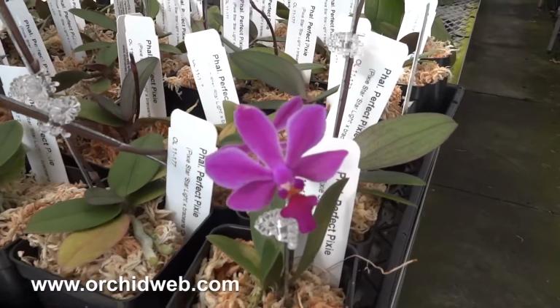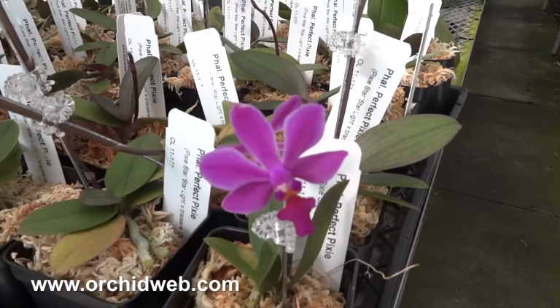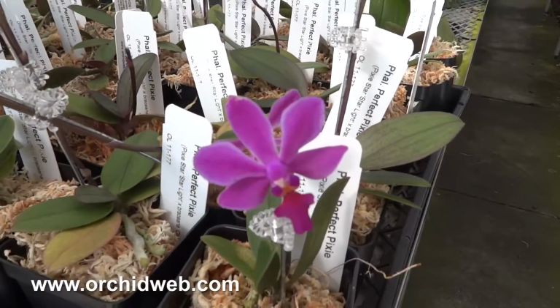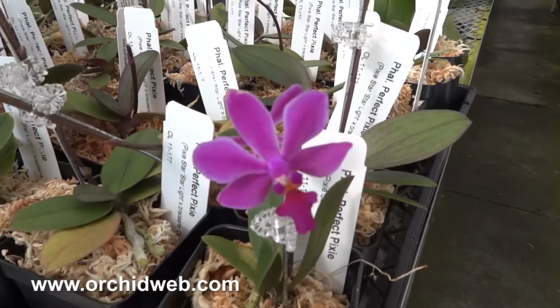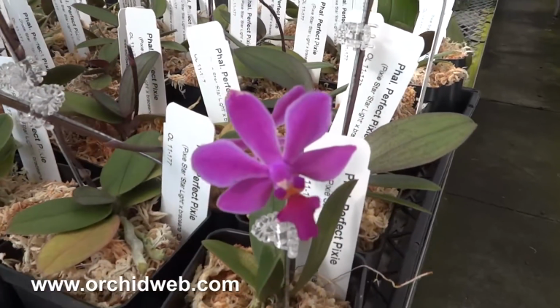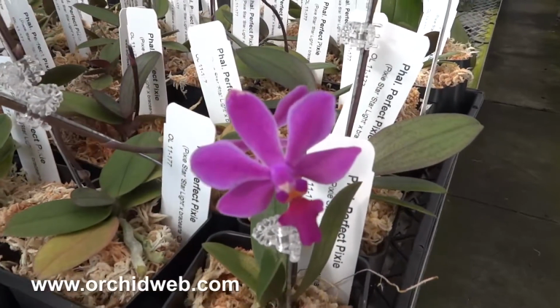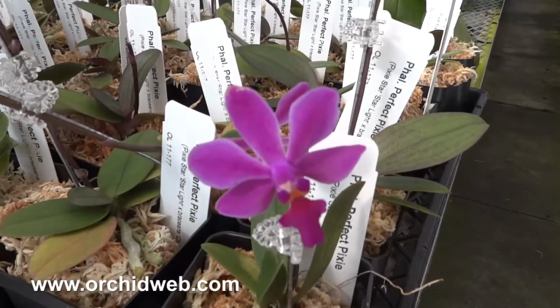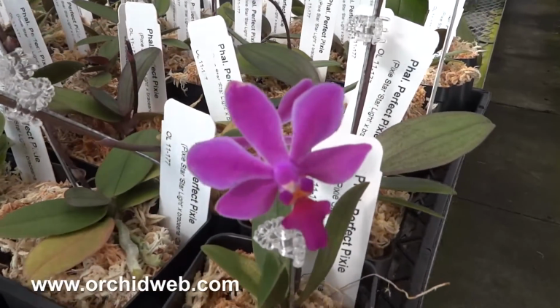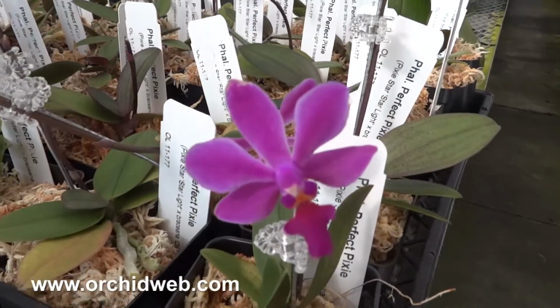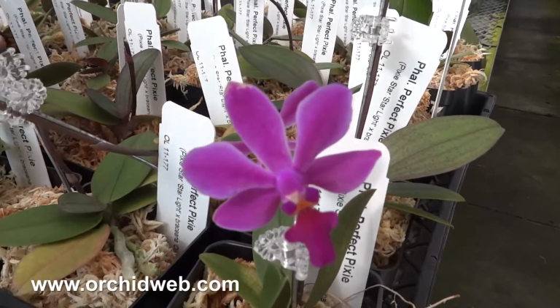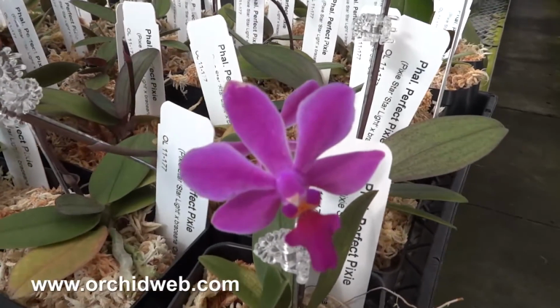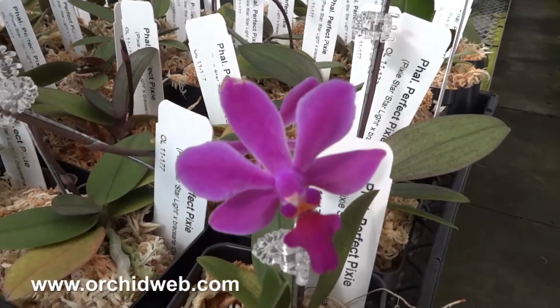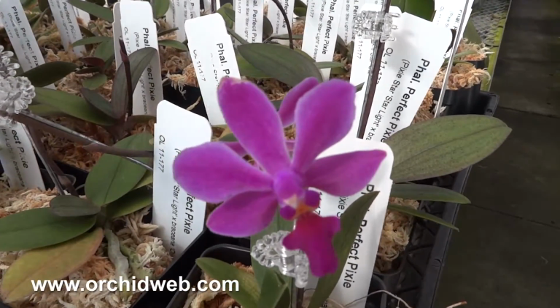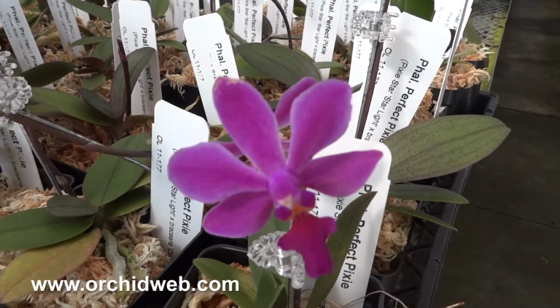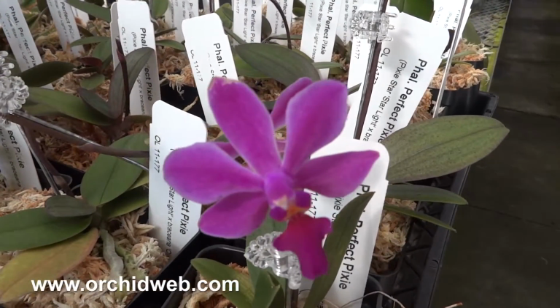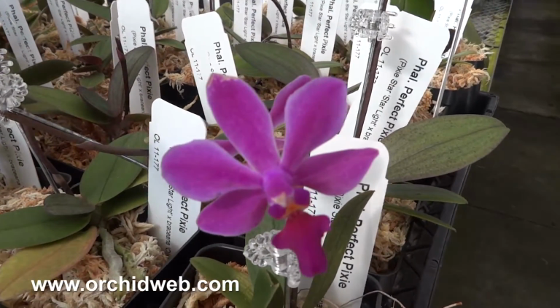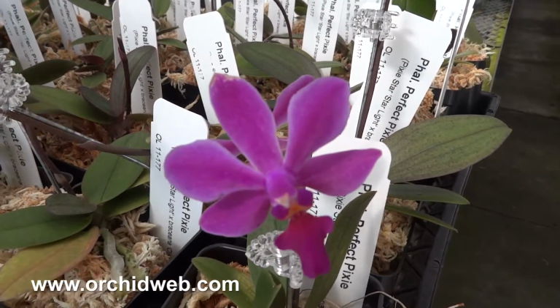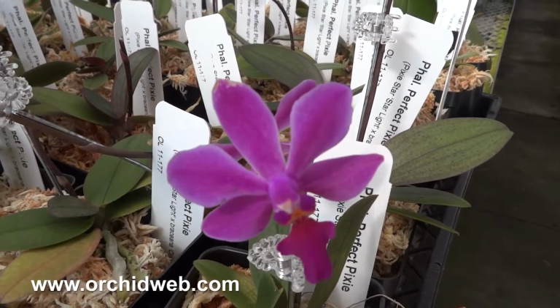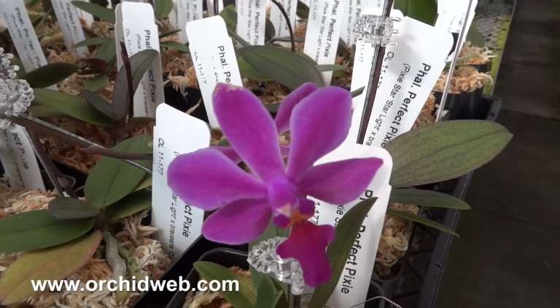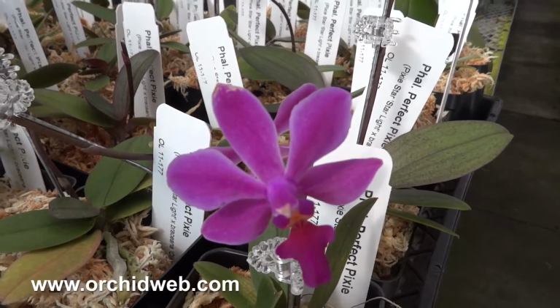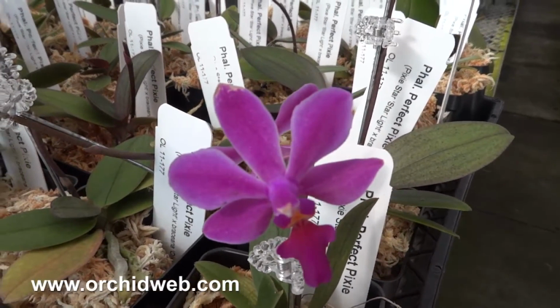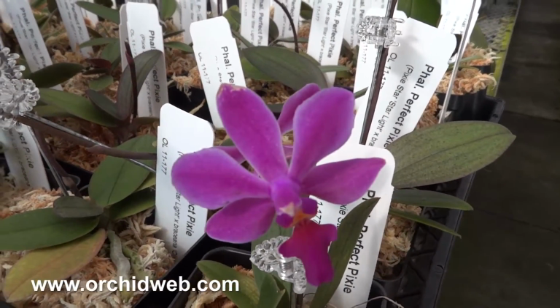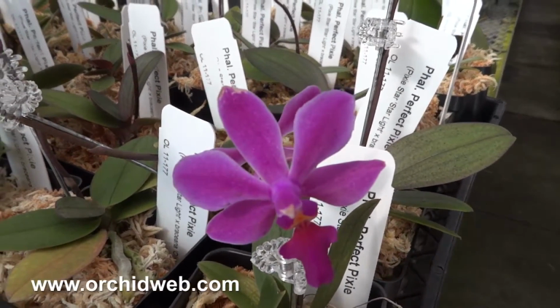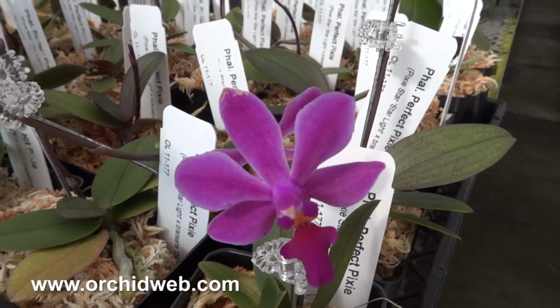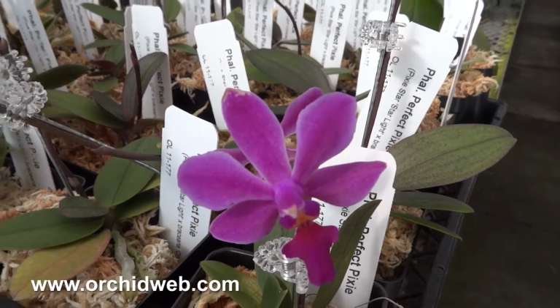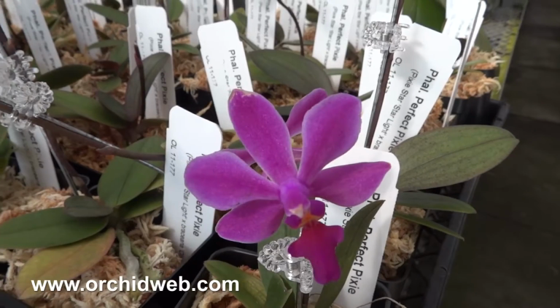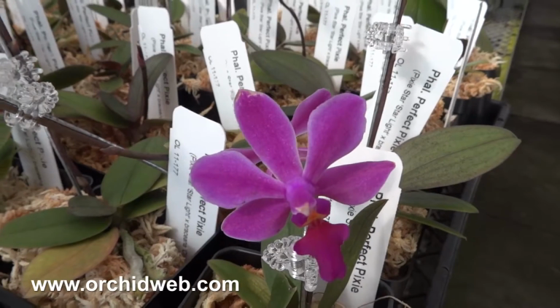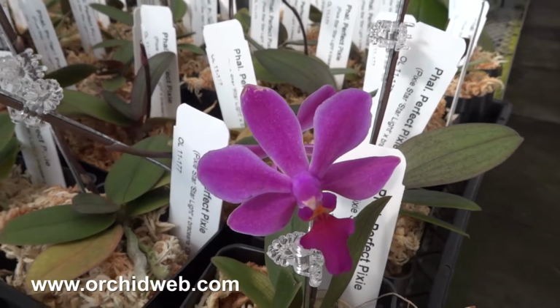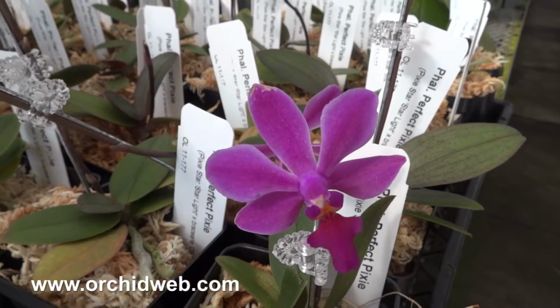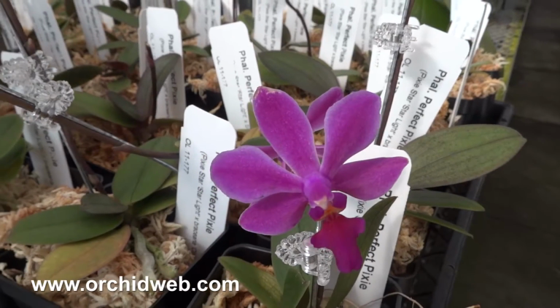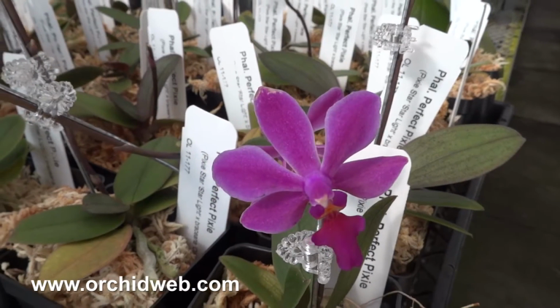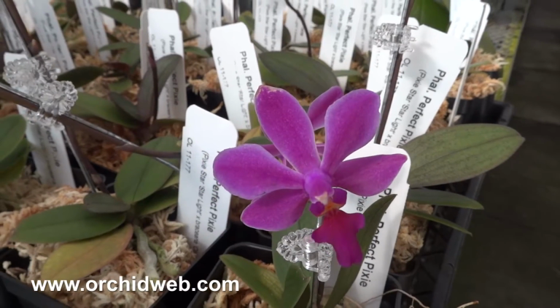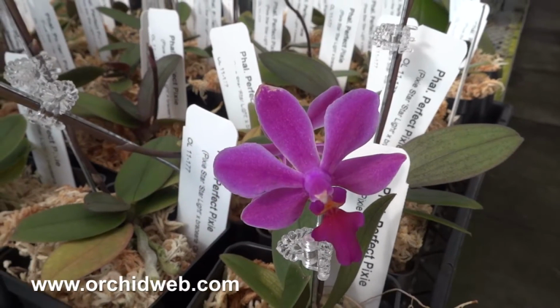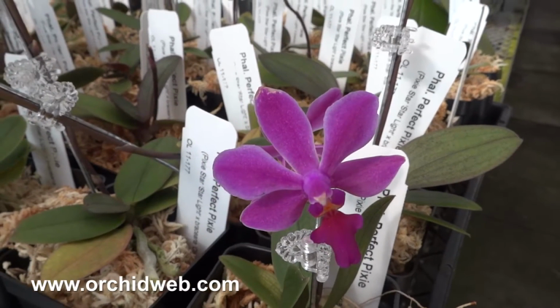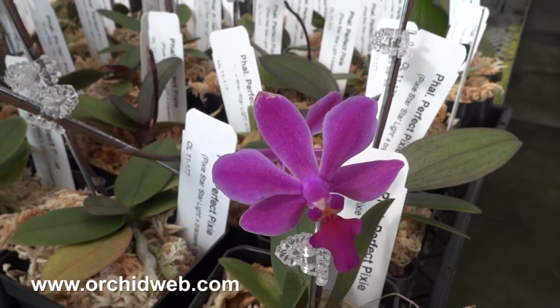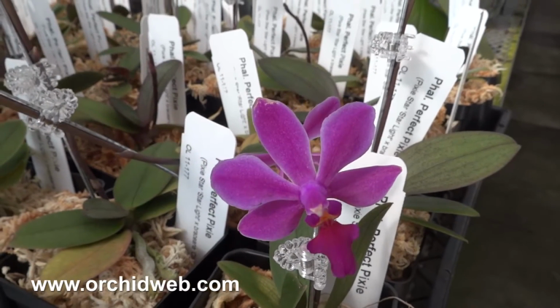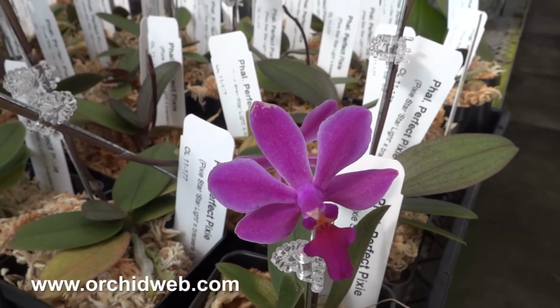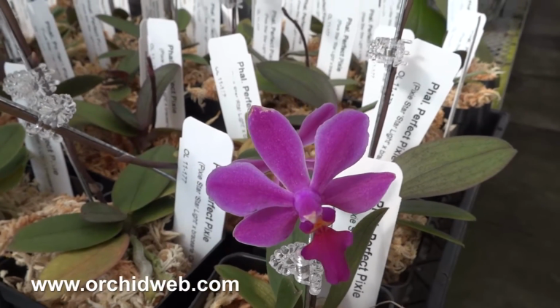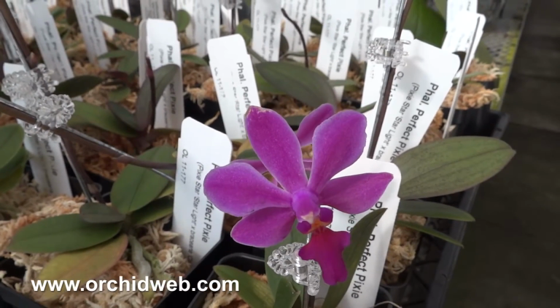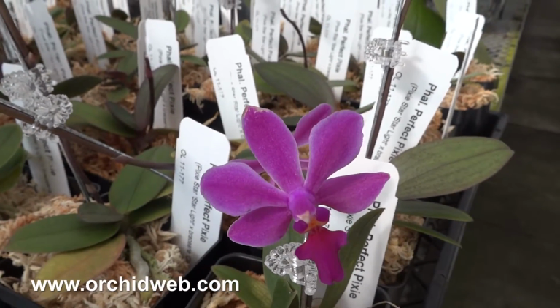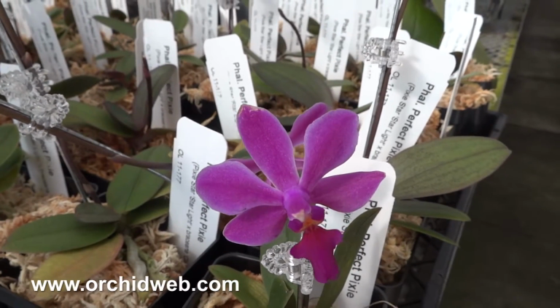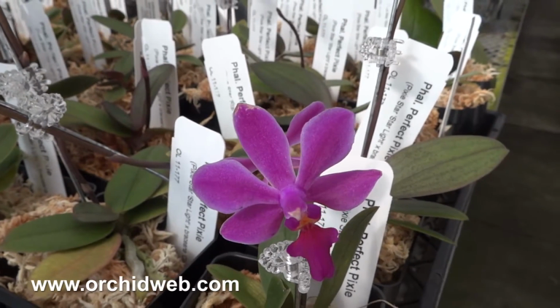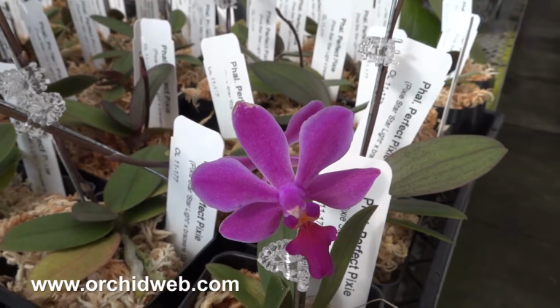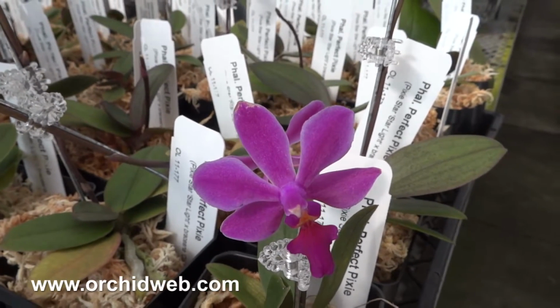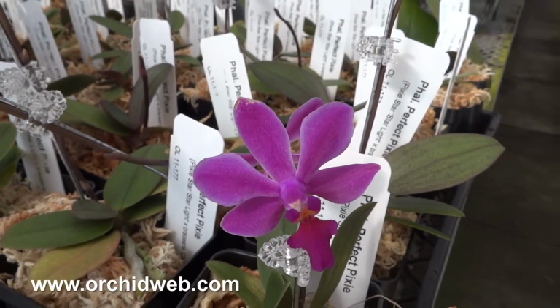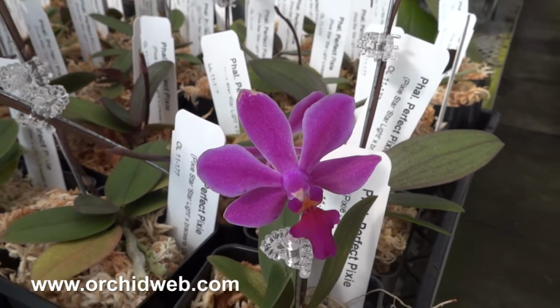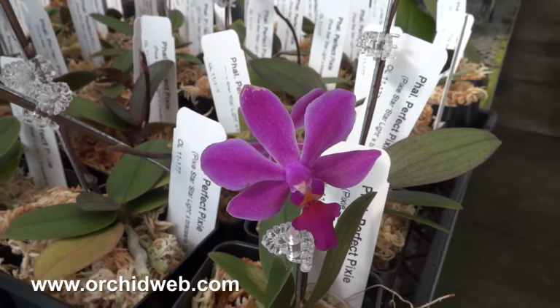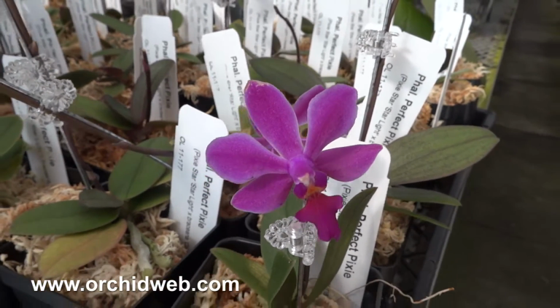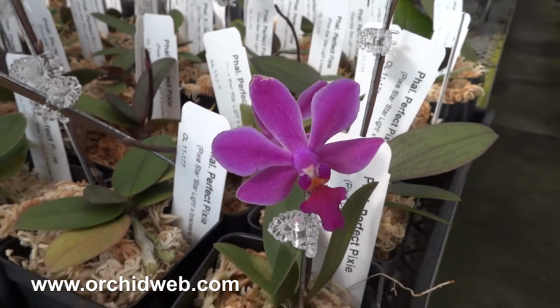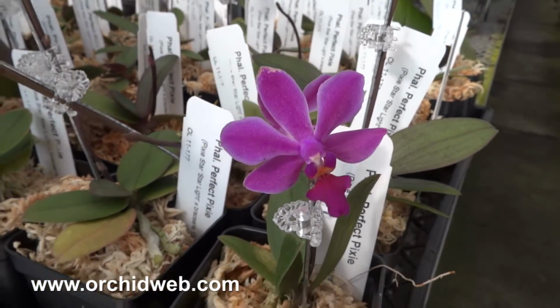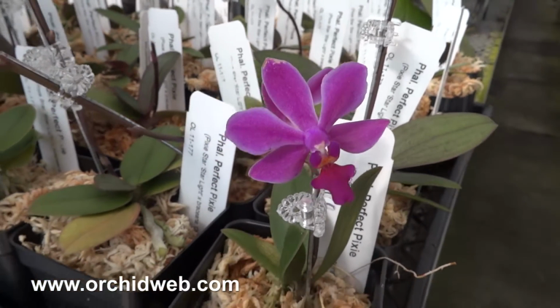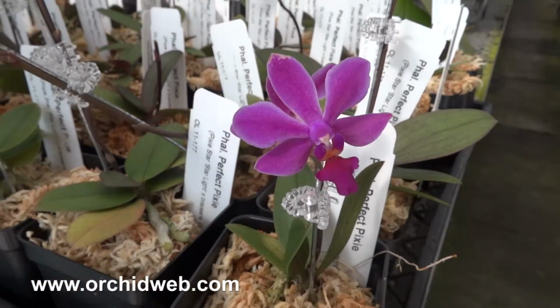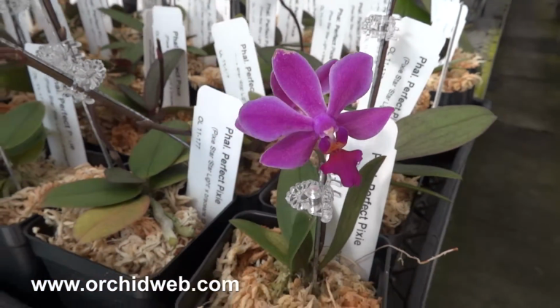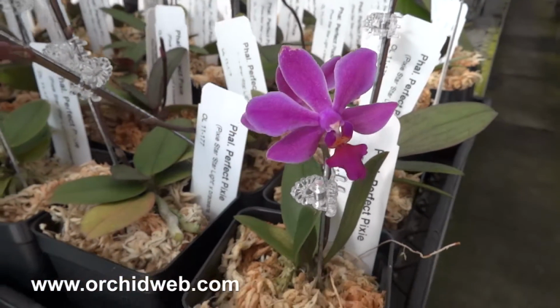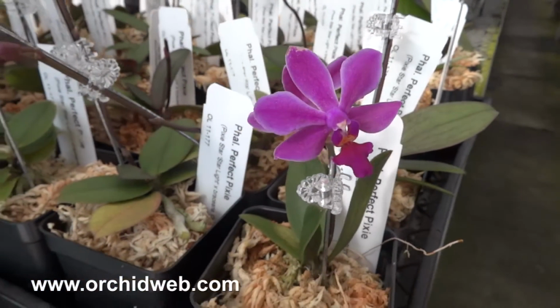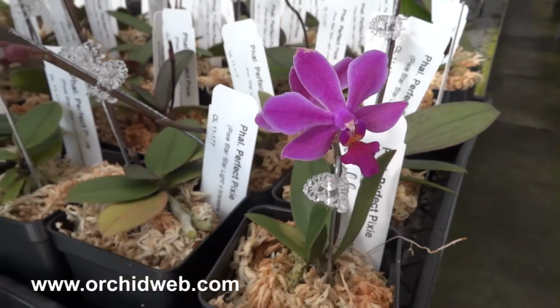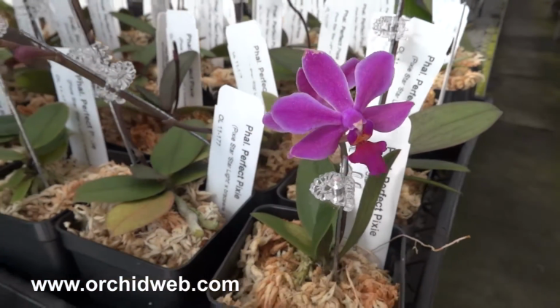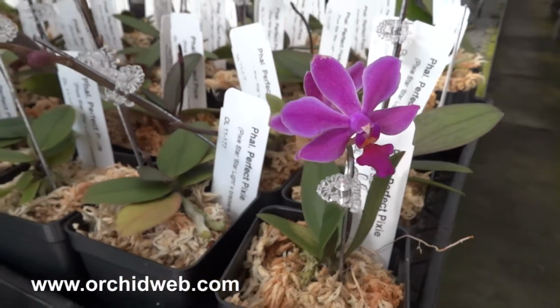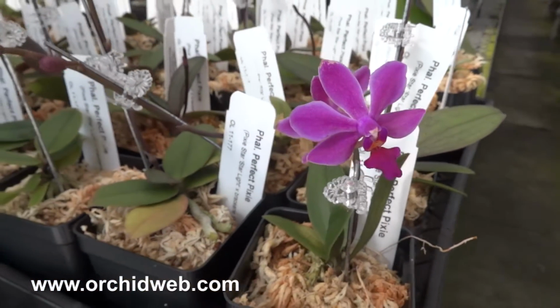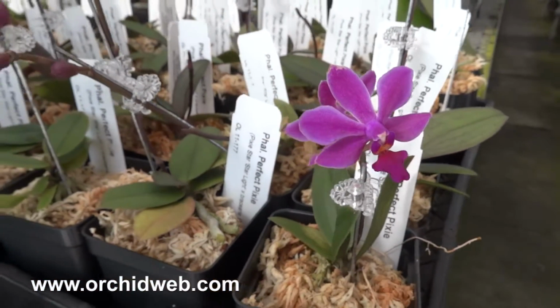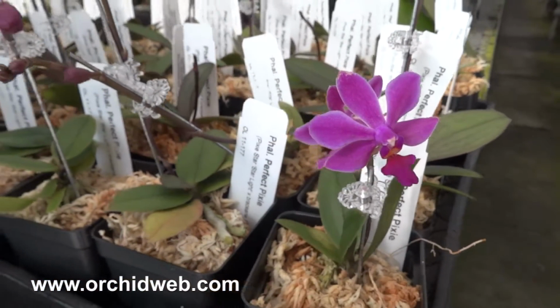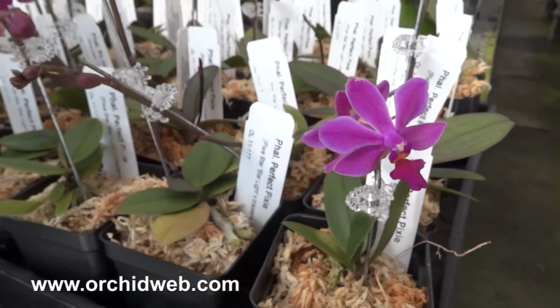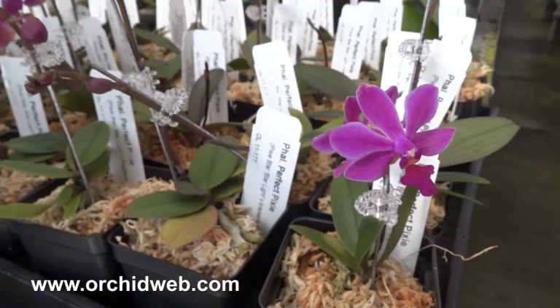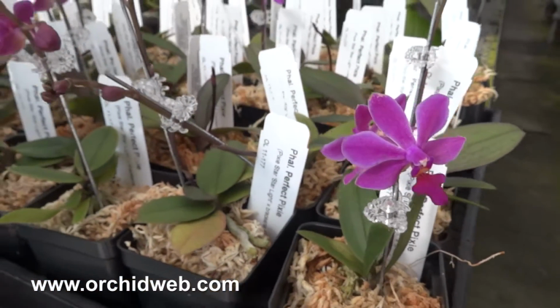An interesting thing about this plant is it will start blooming with rather short spikes, but they keep extending and getting taller.